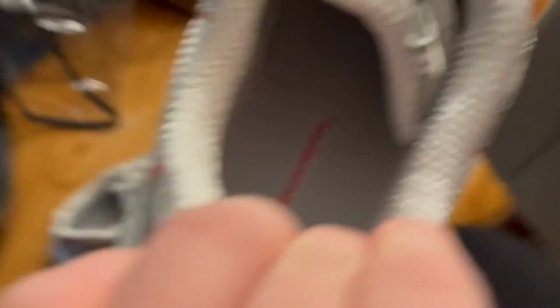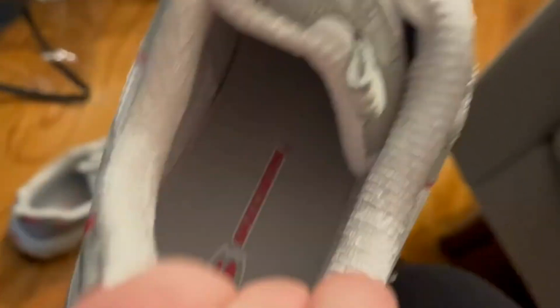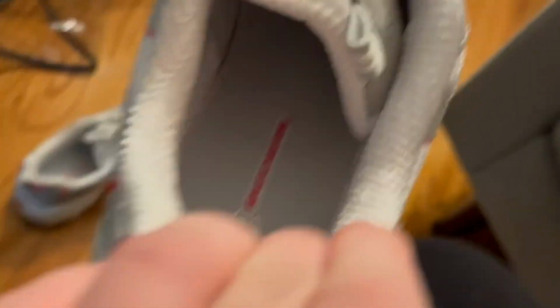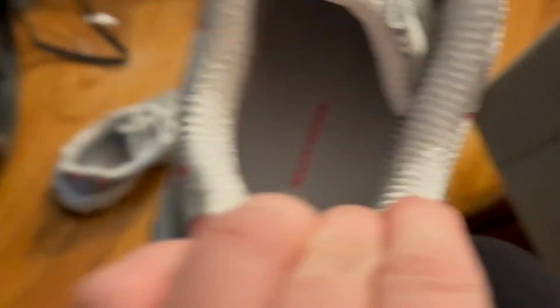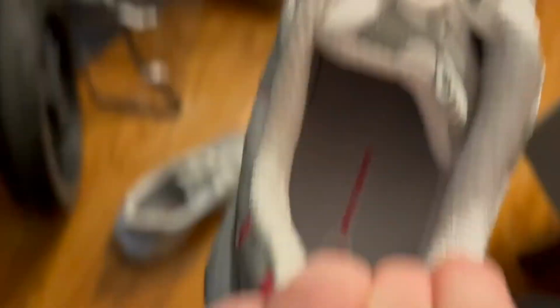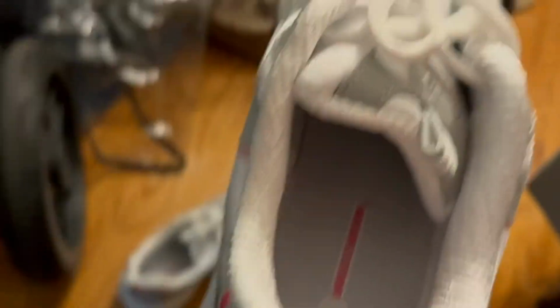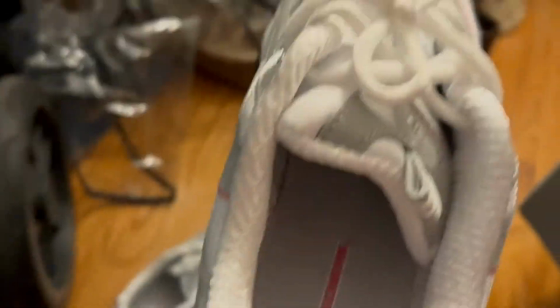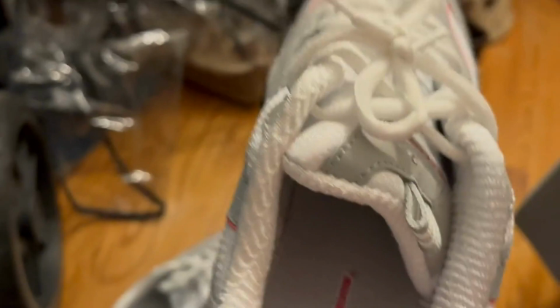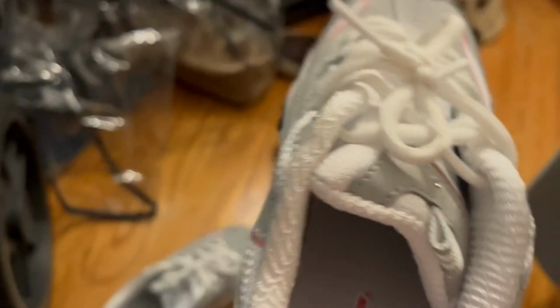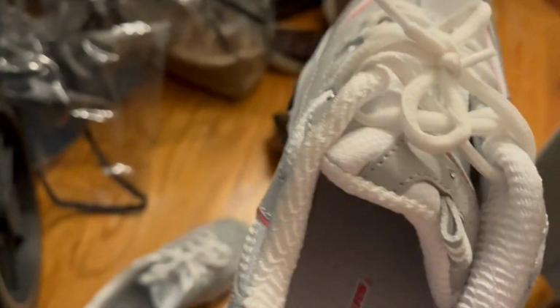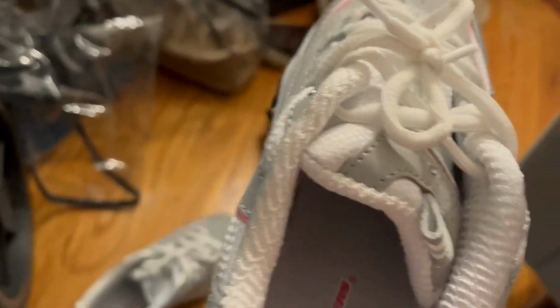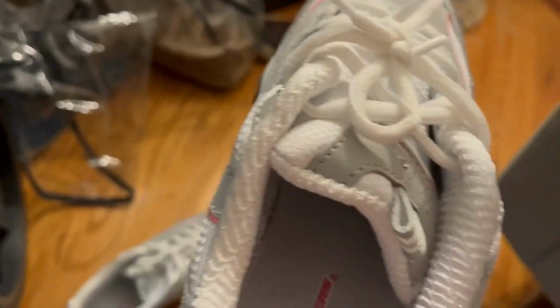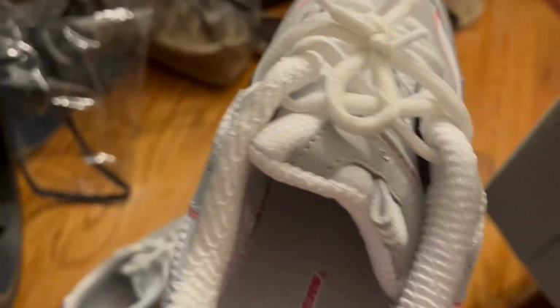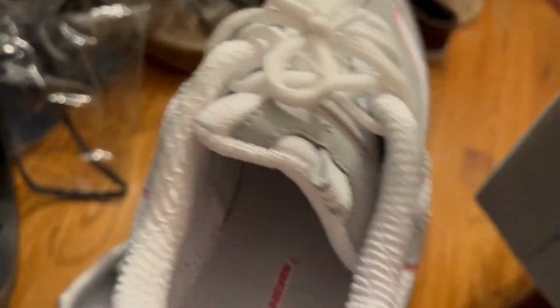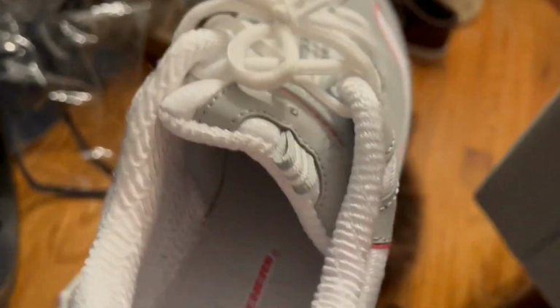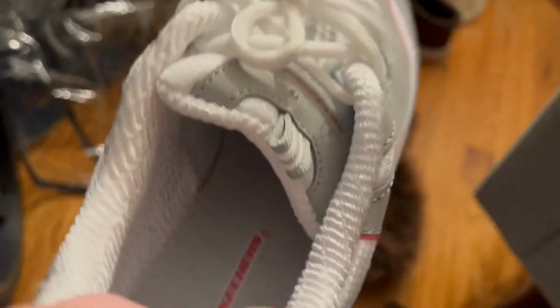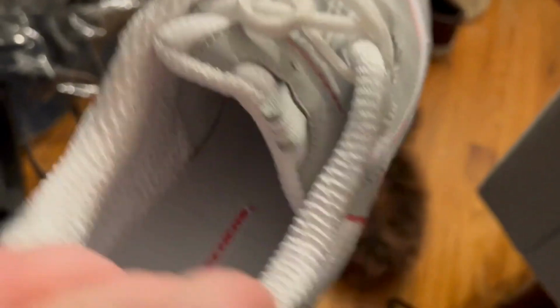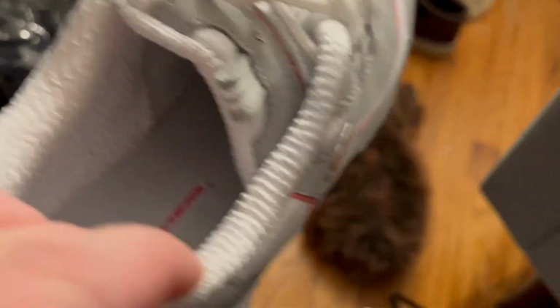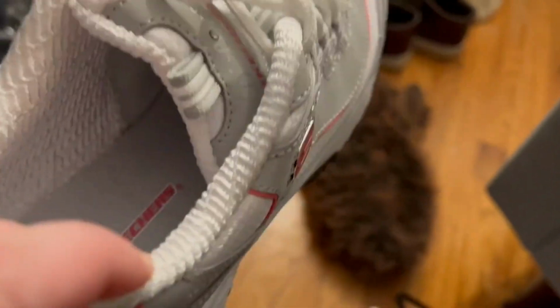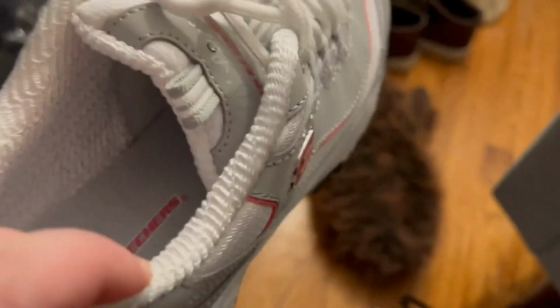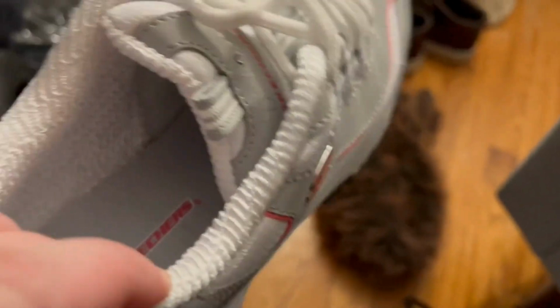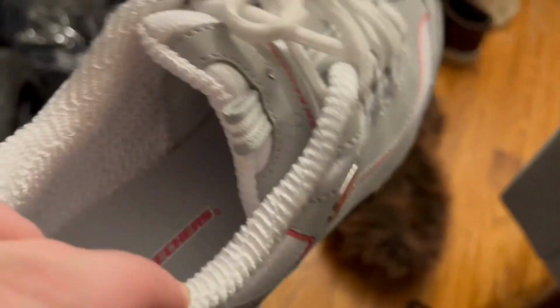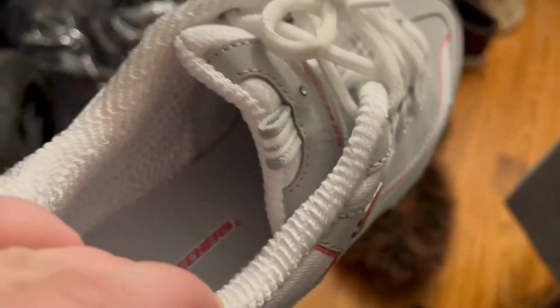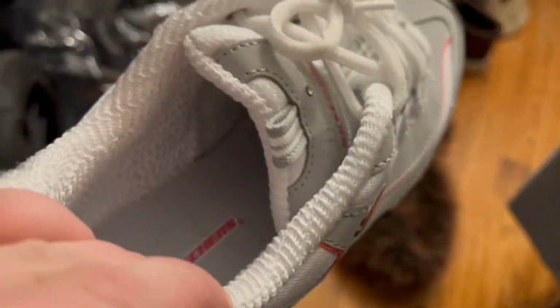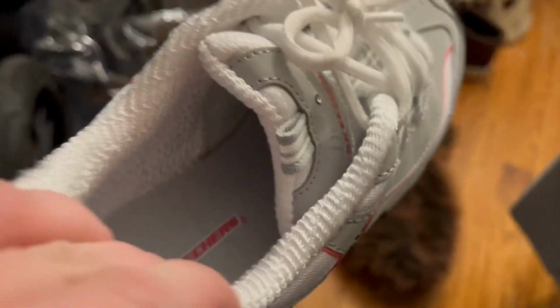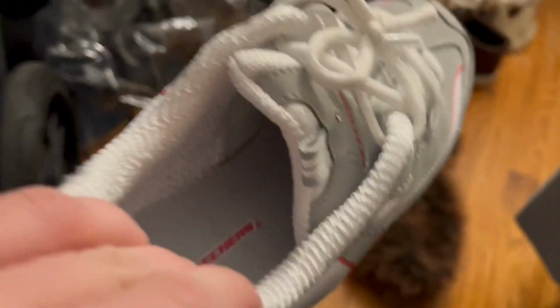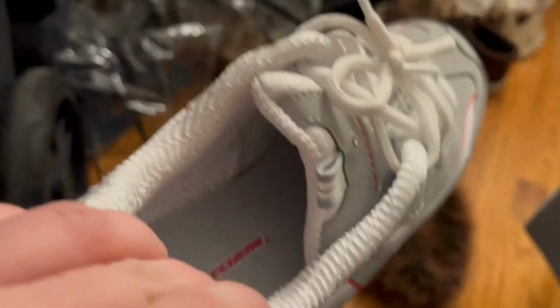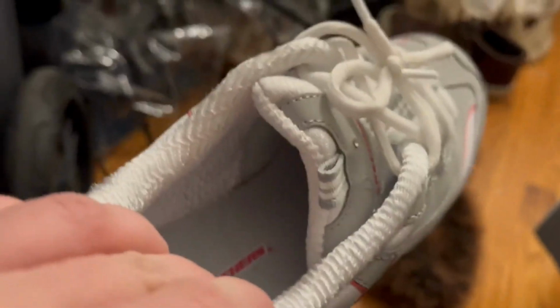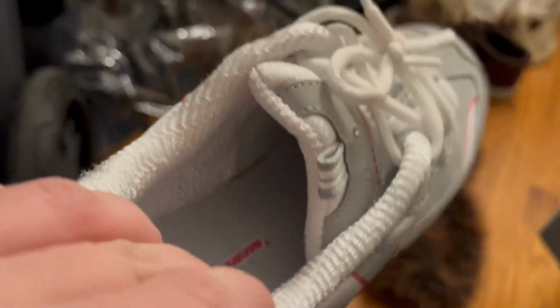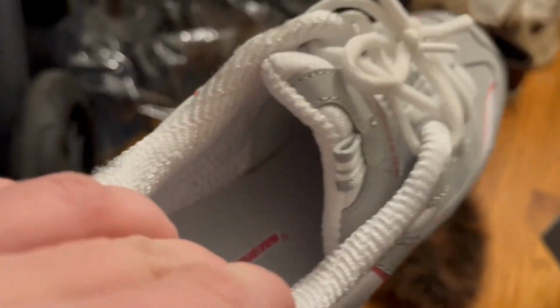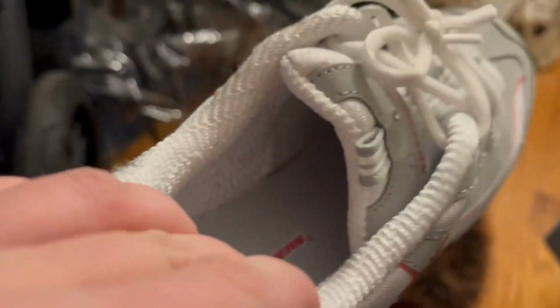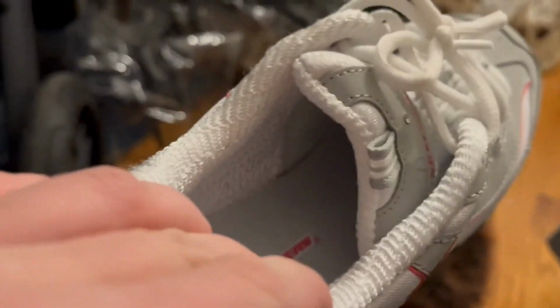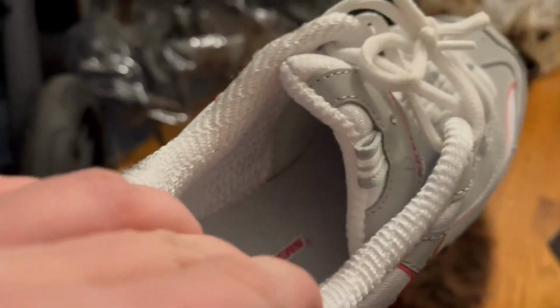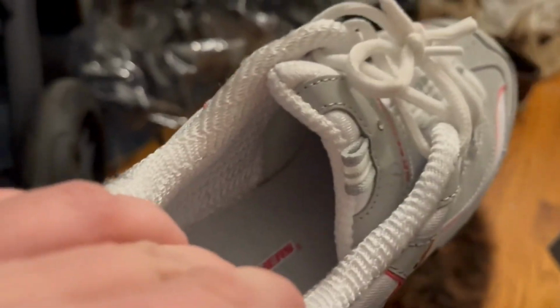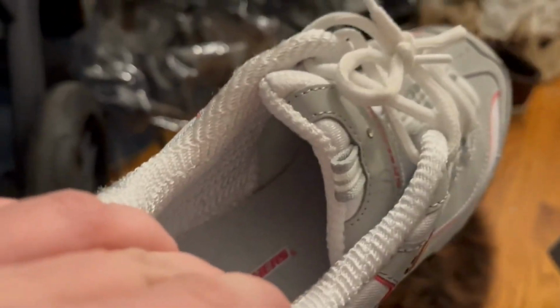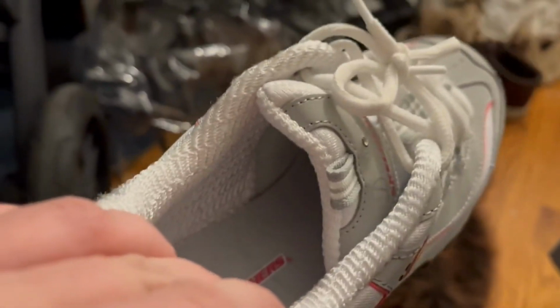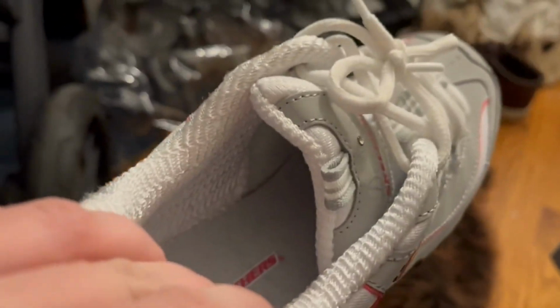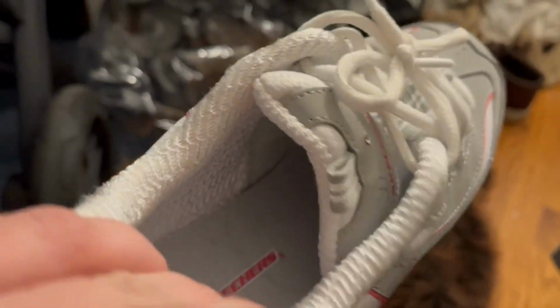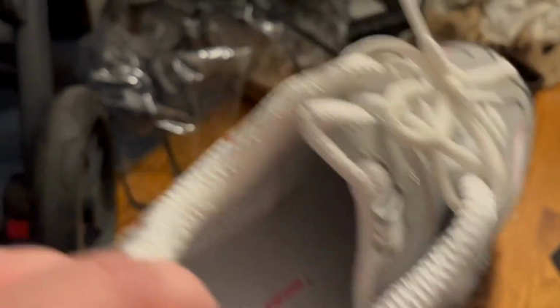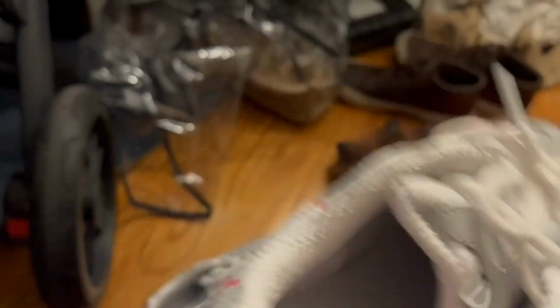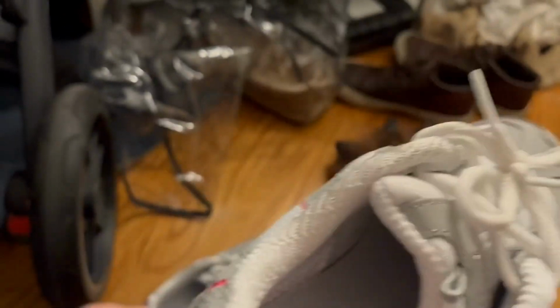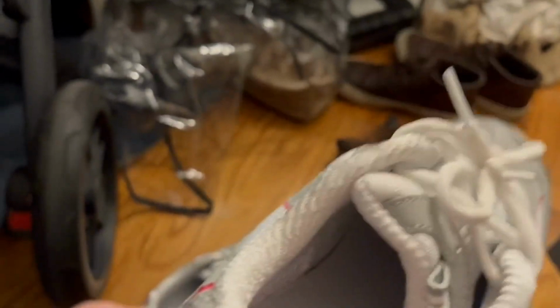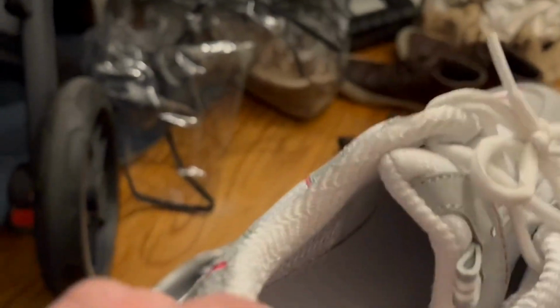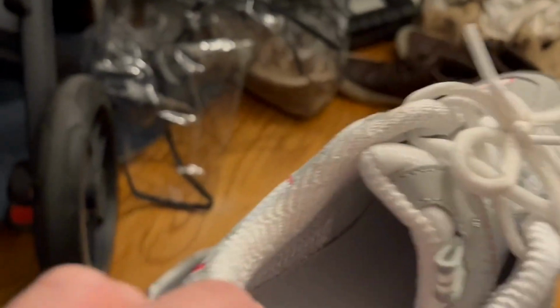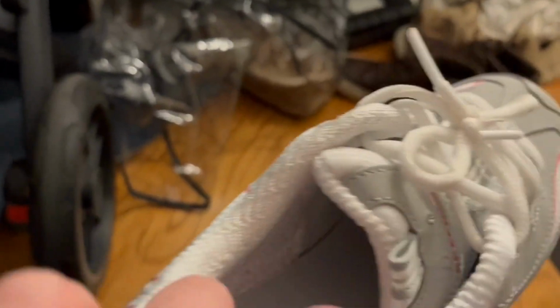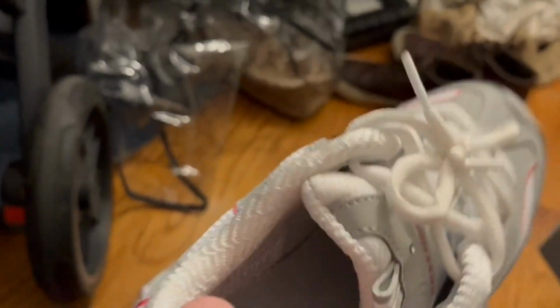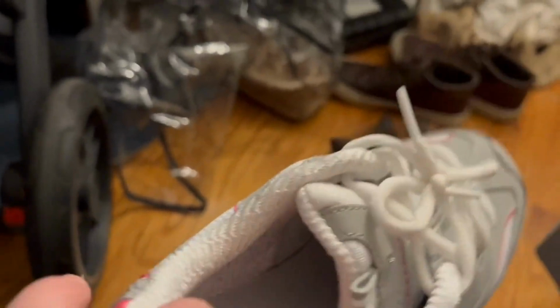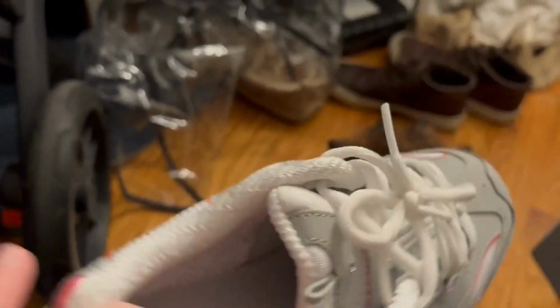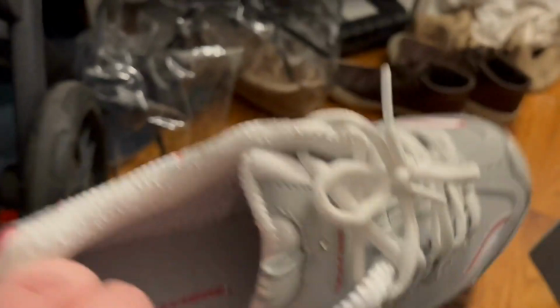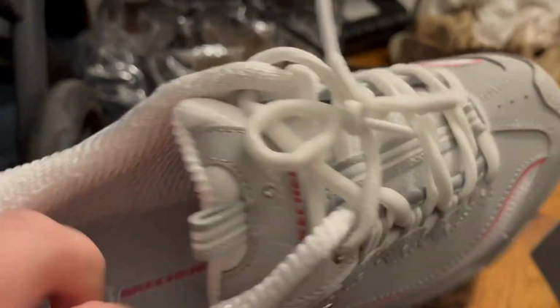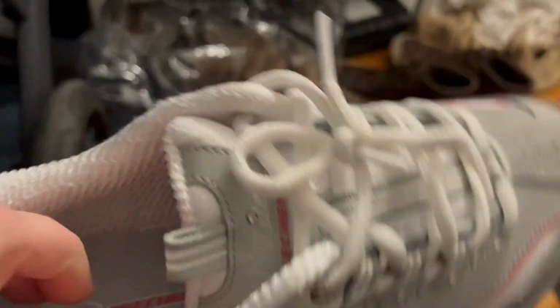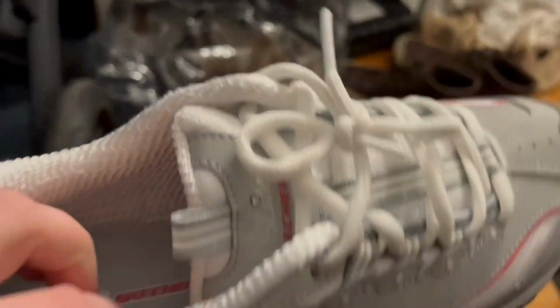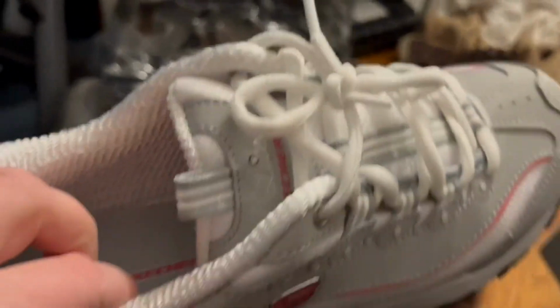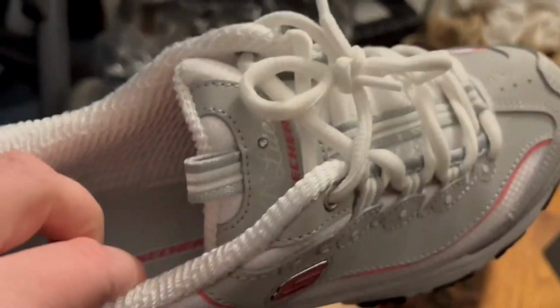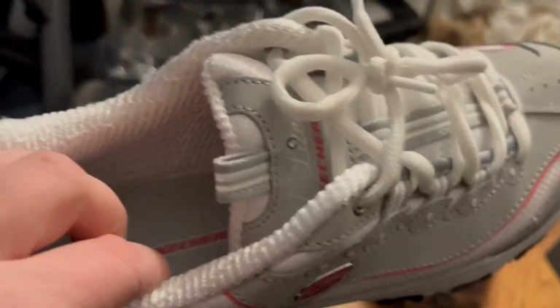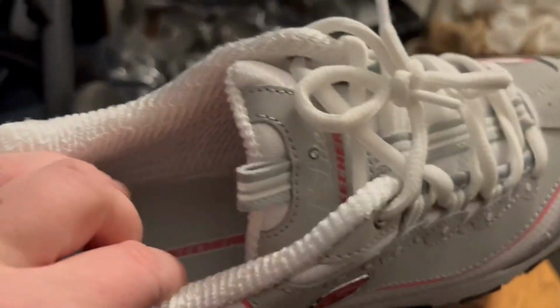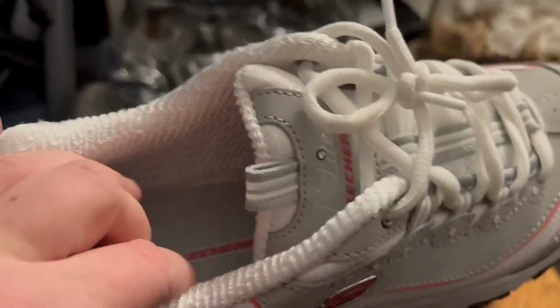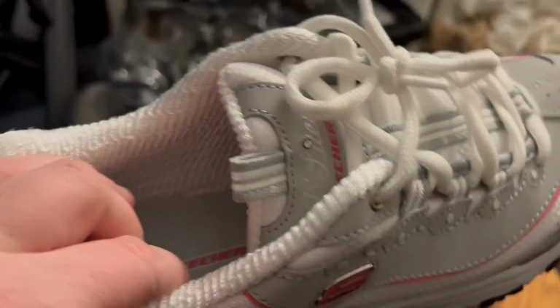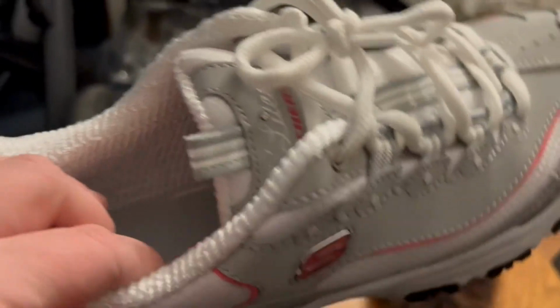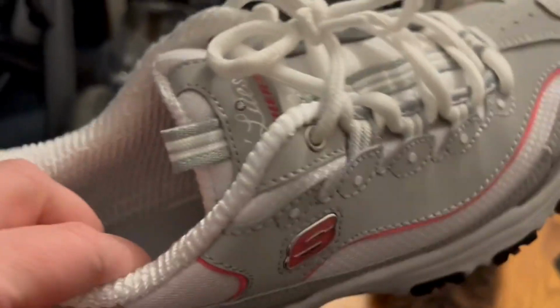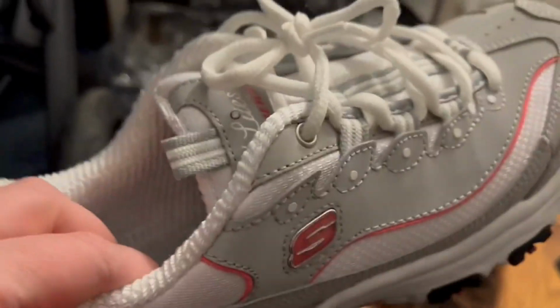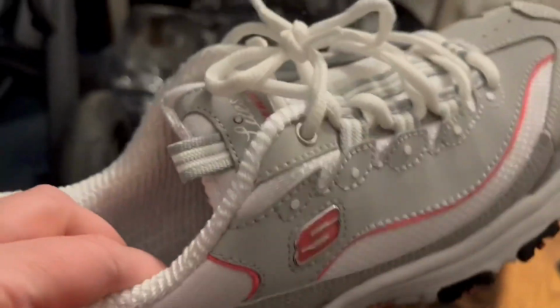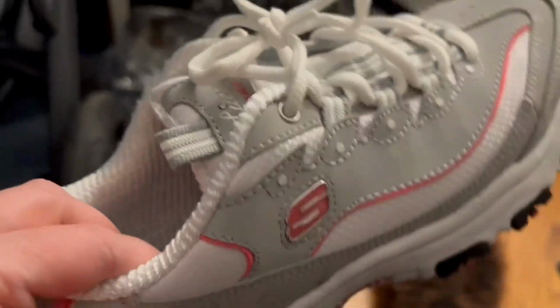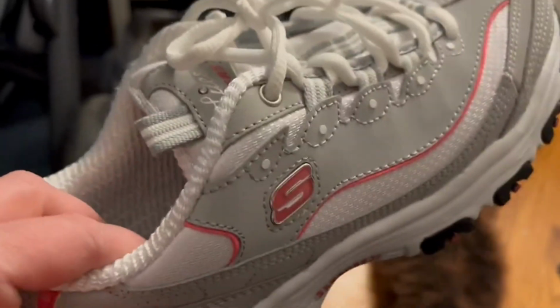You can put an insert in here if you want. I'm debating whether I want to put my insert back in because it did help stabilize my foot a little bit.